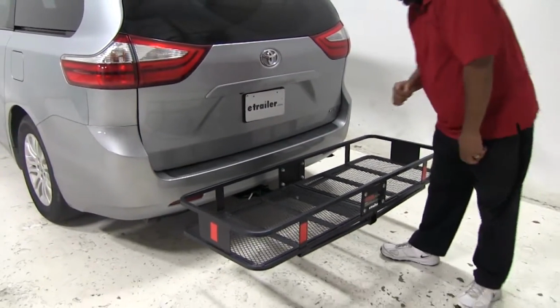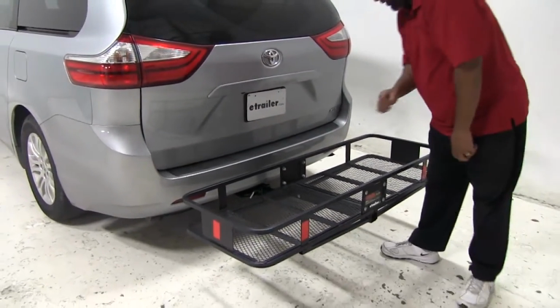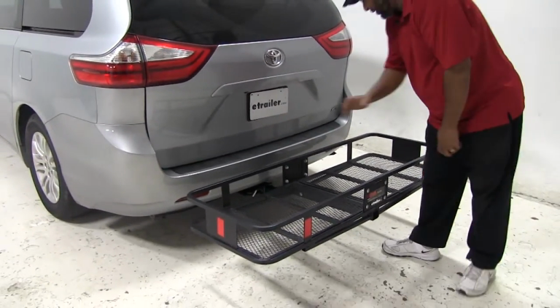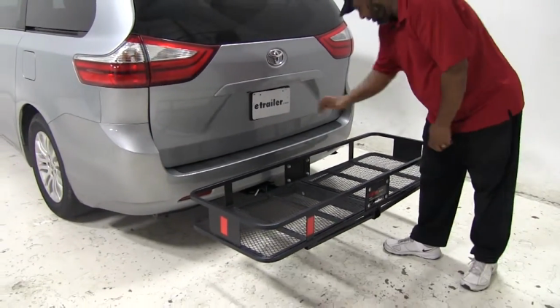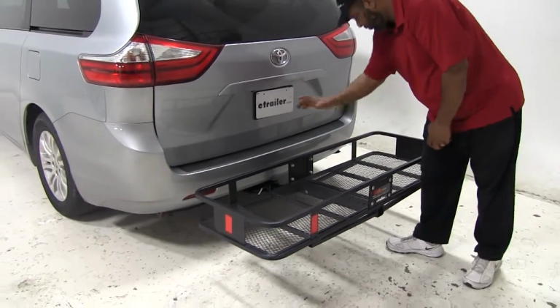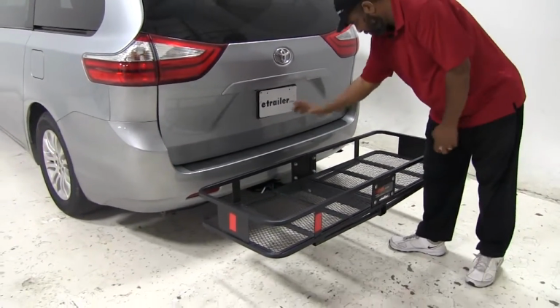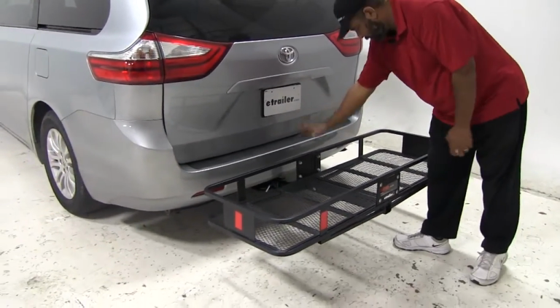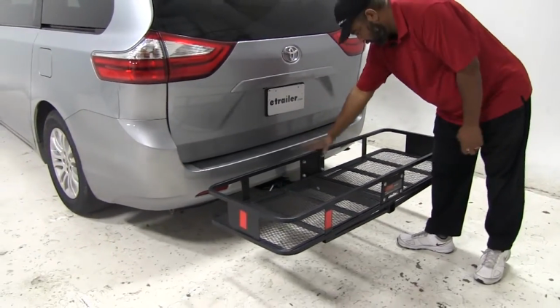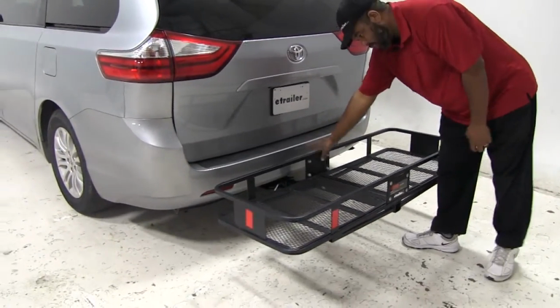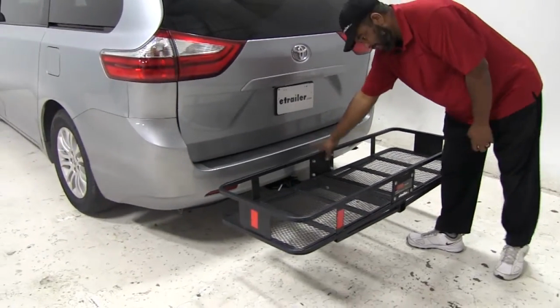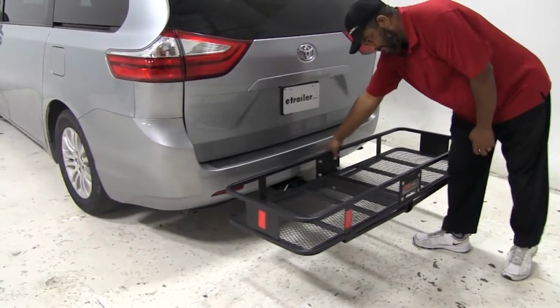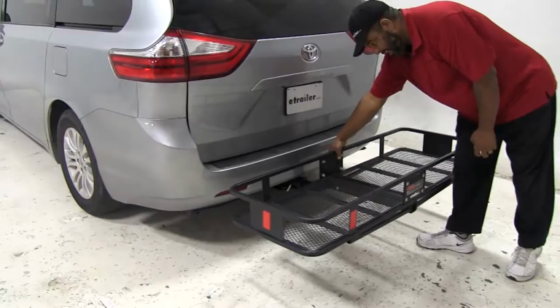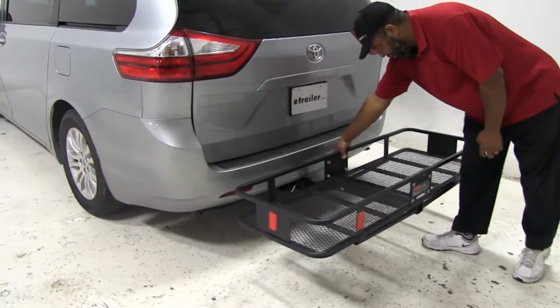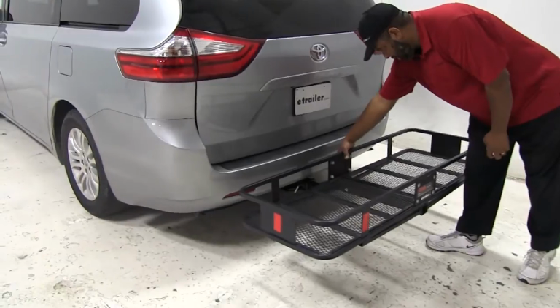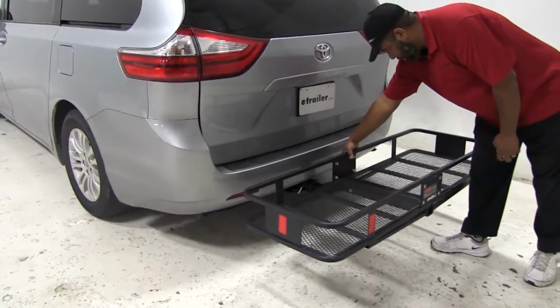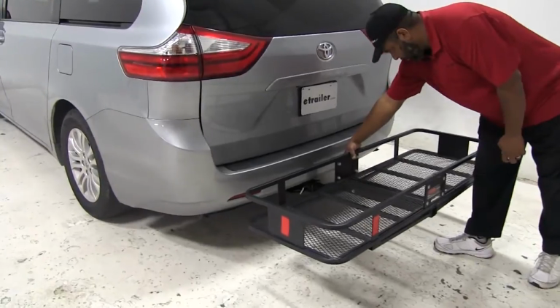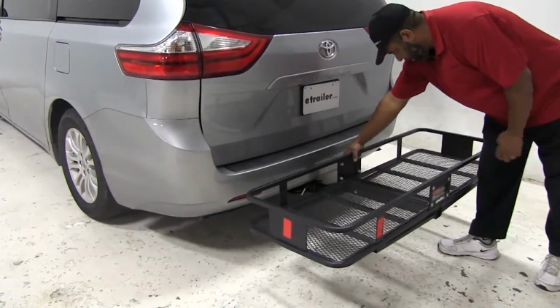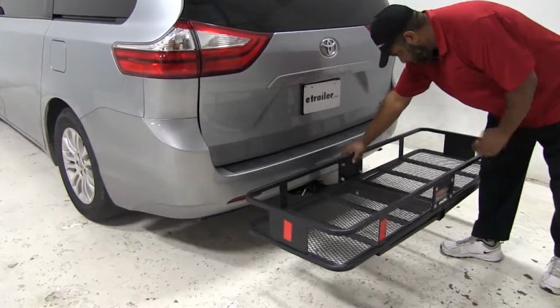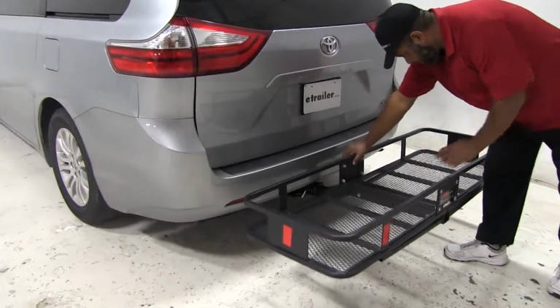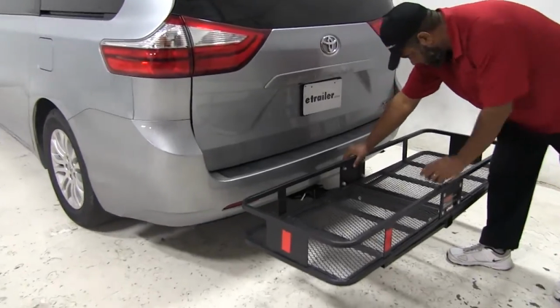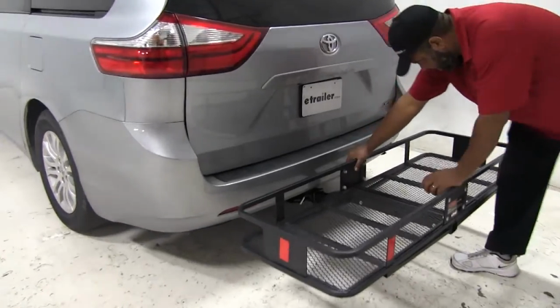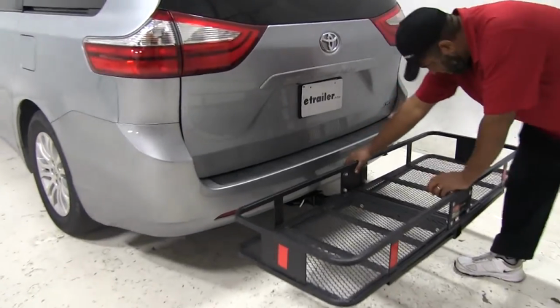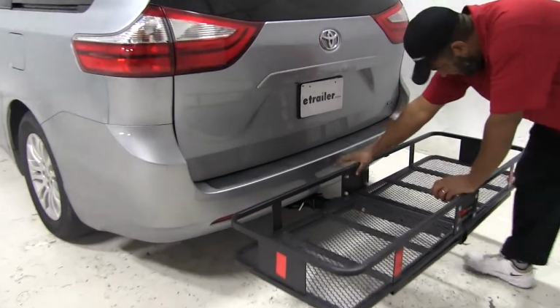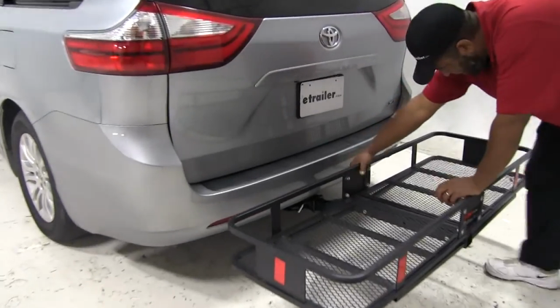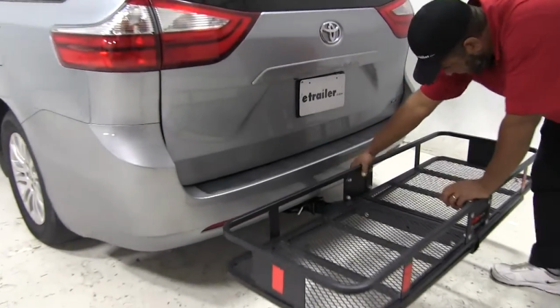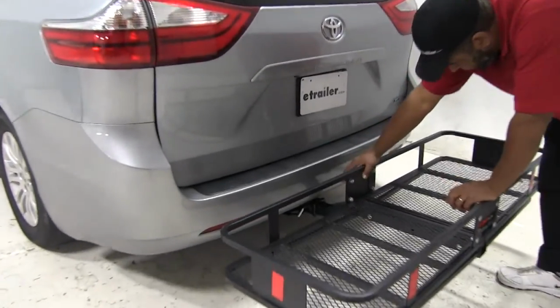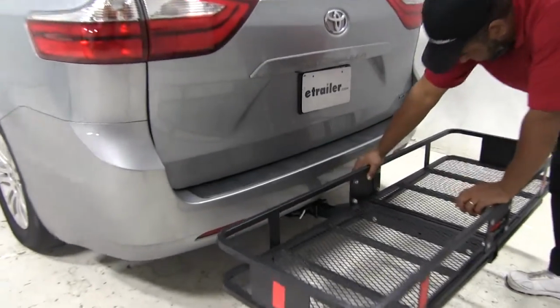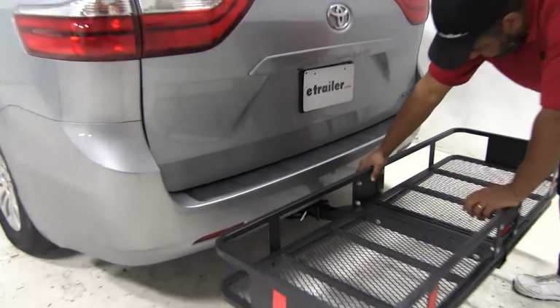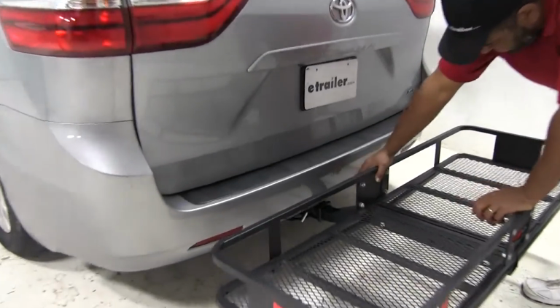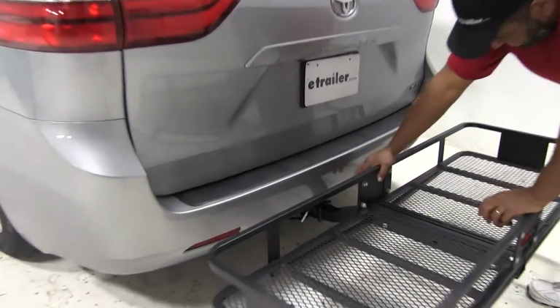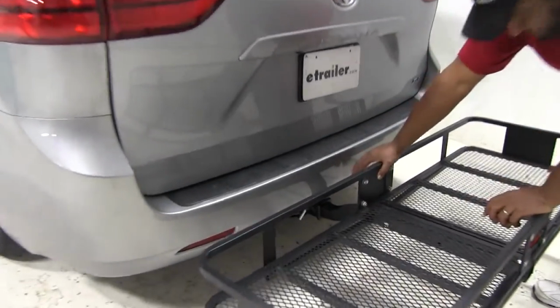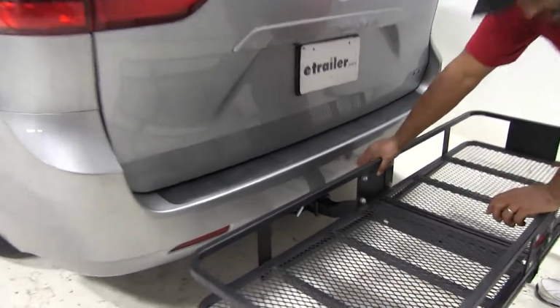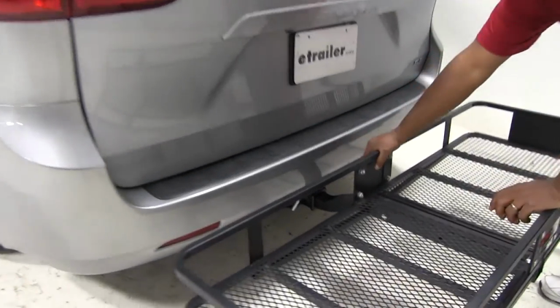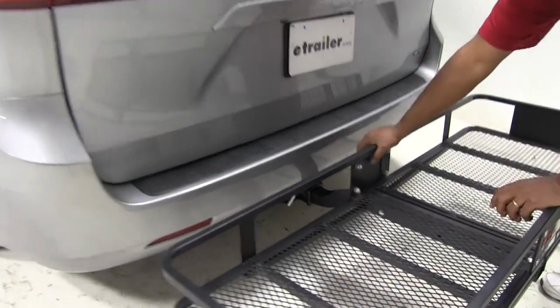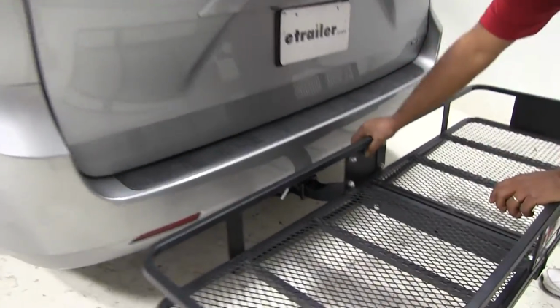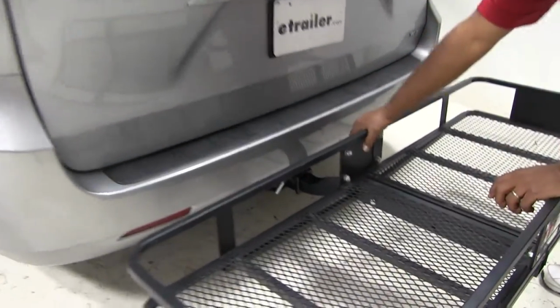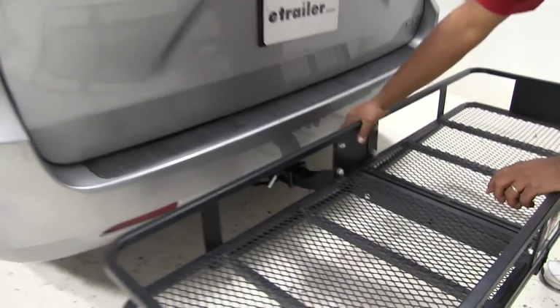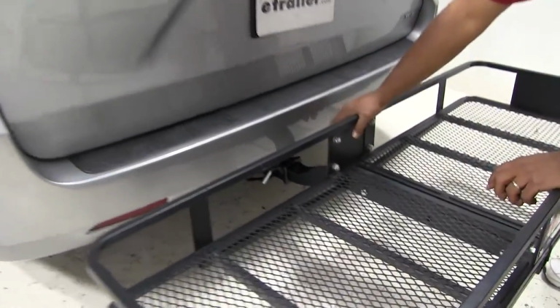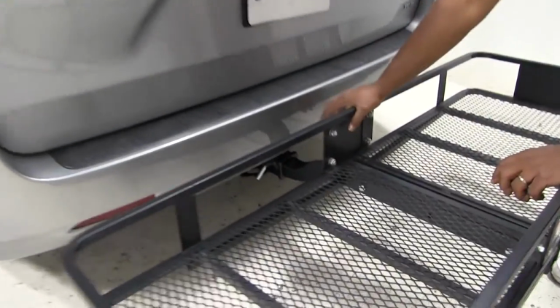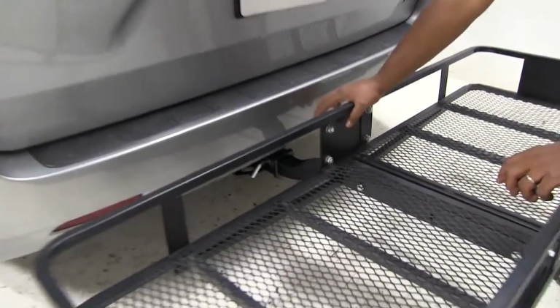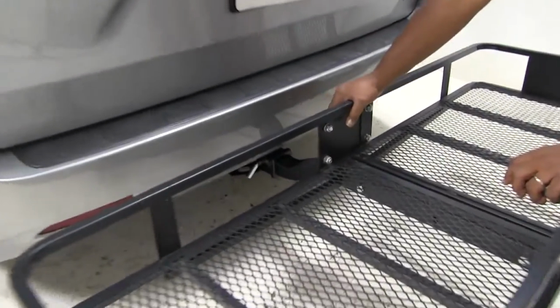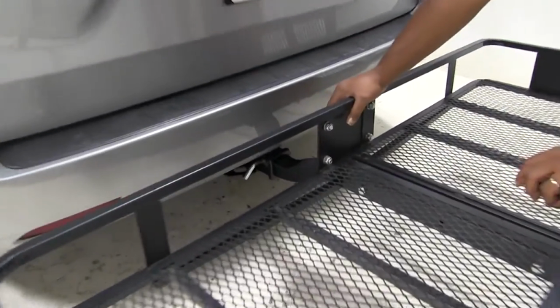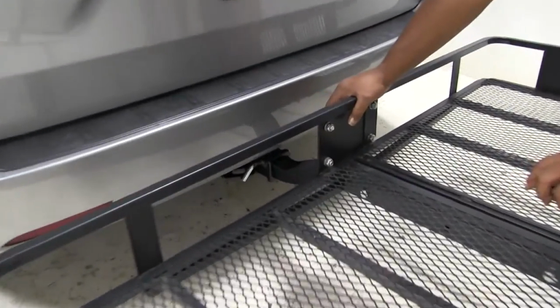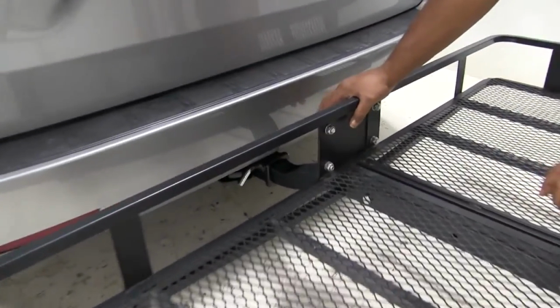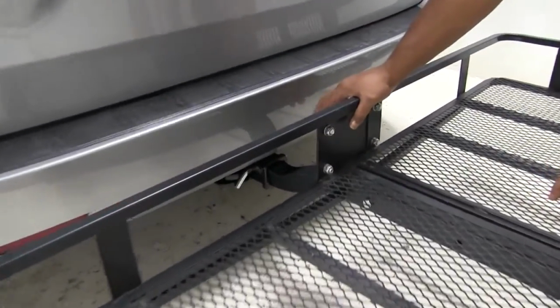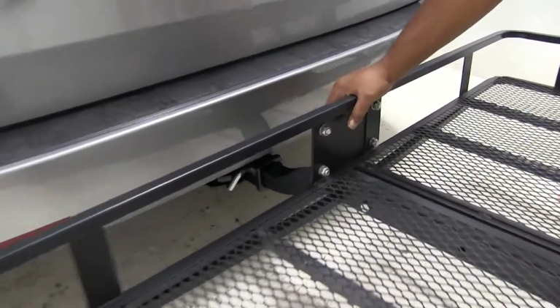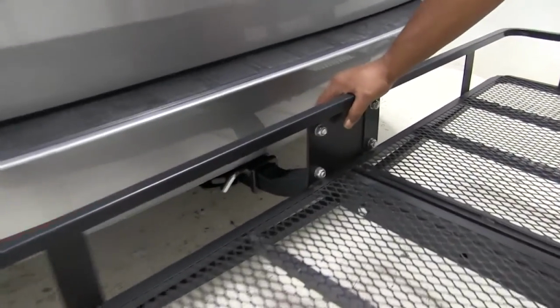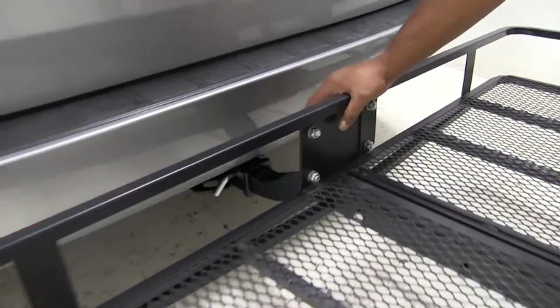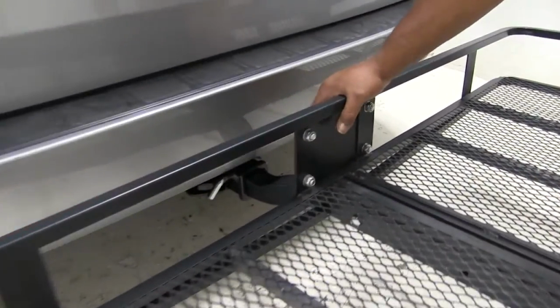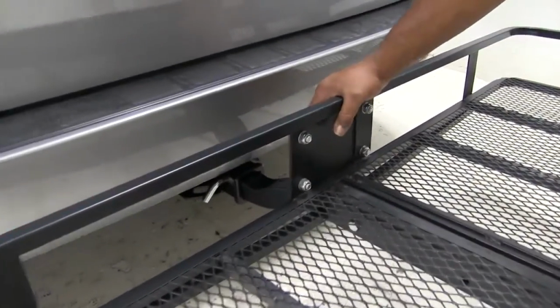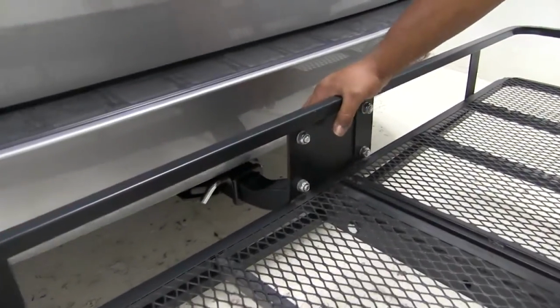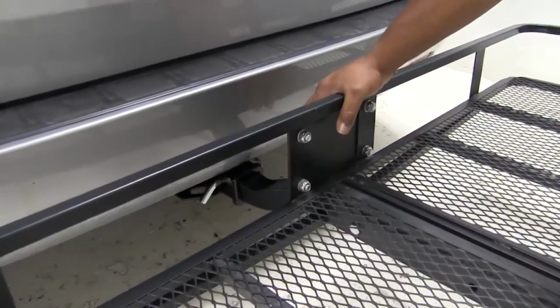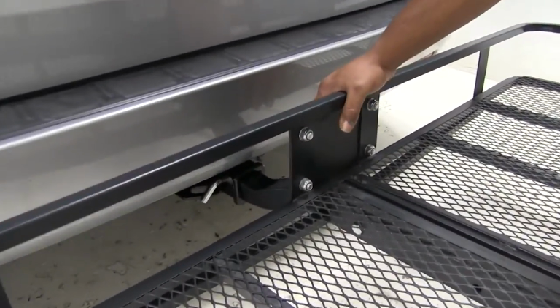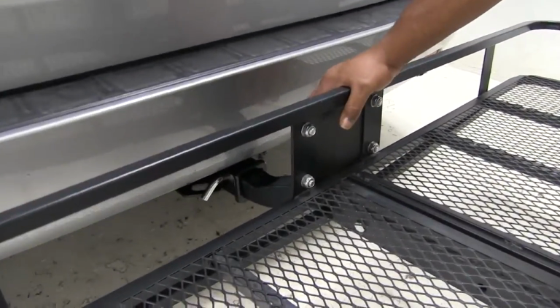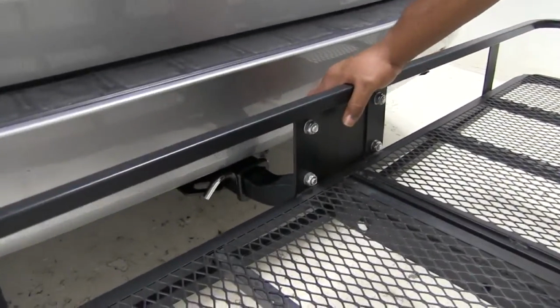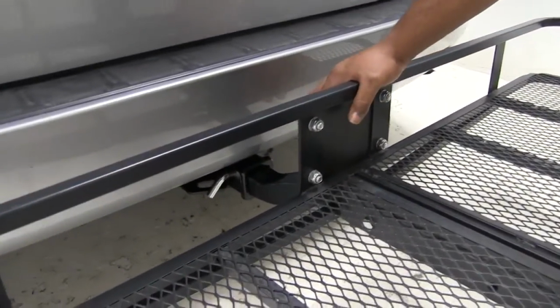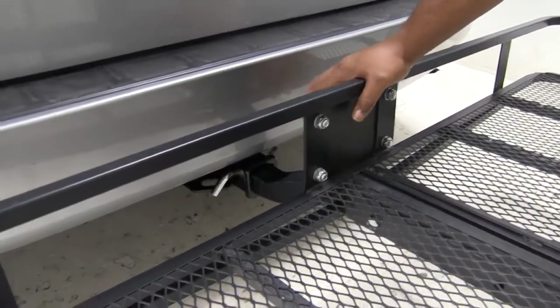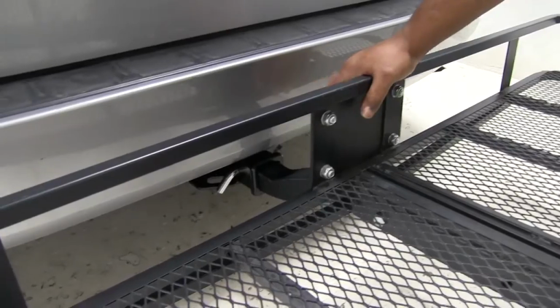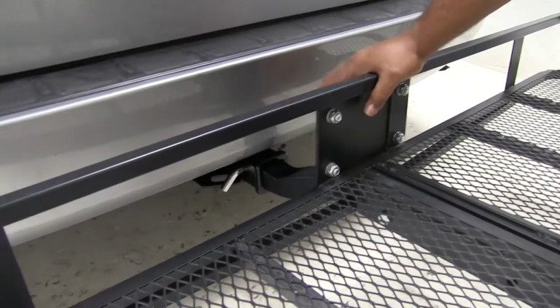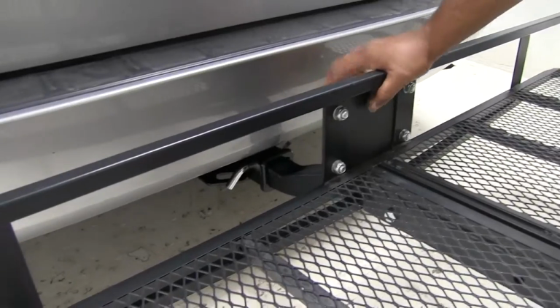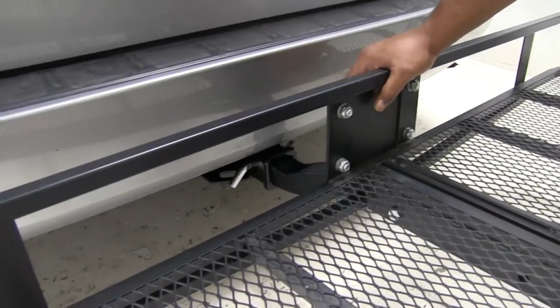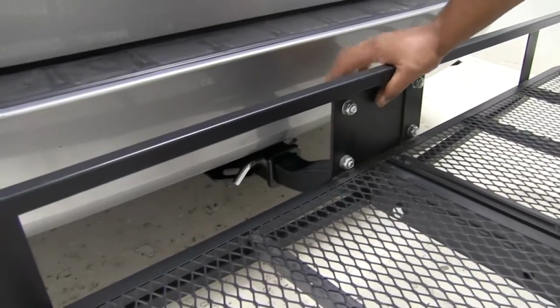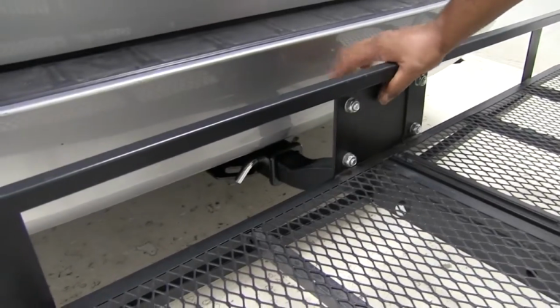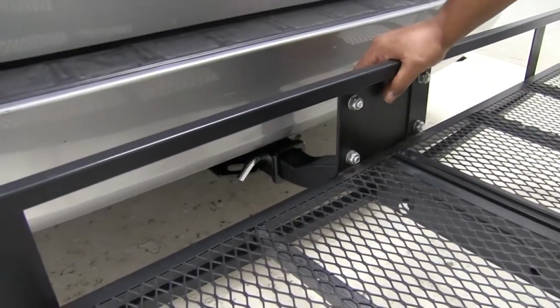This is for two-inch hitches only. It does not come with a pin and clip — you can find it on our website. That part number is PC3.